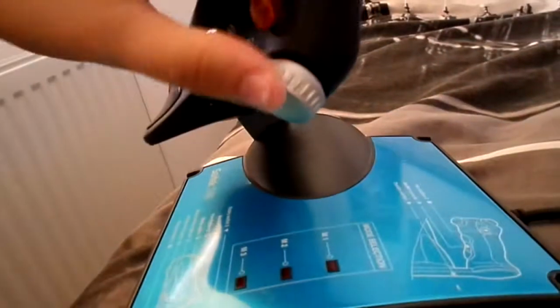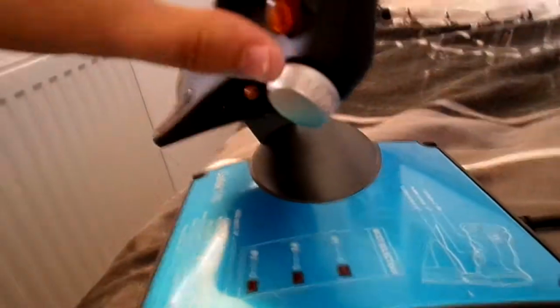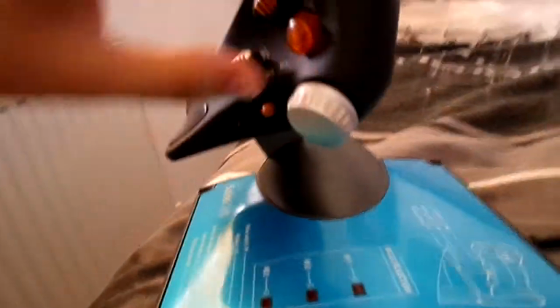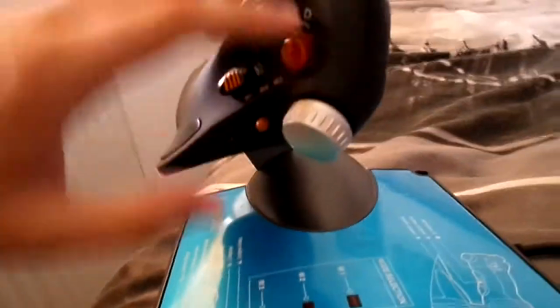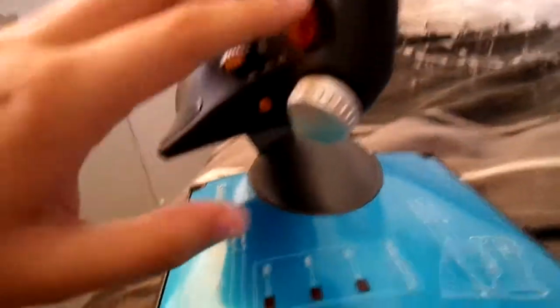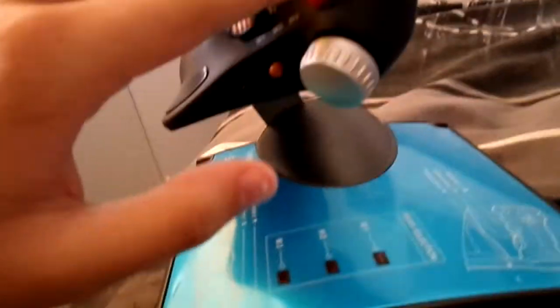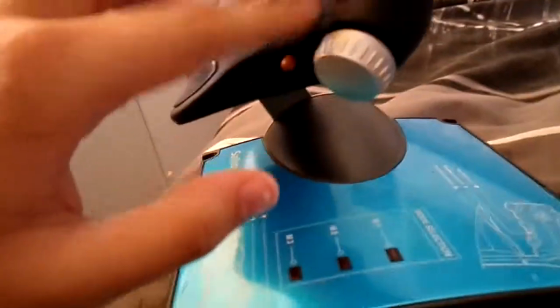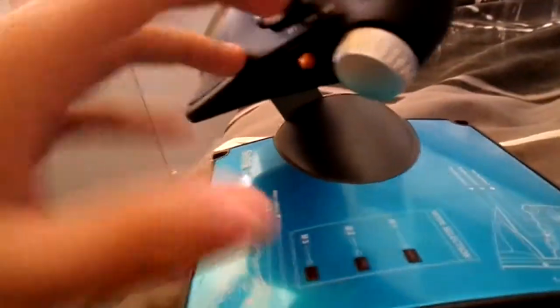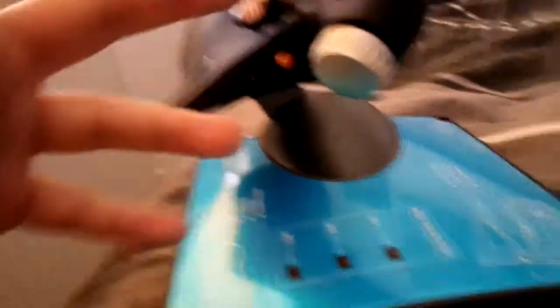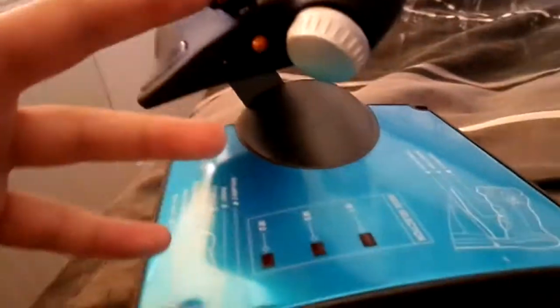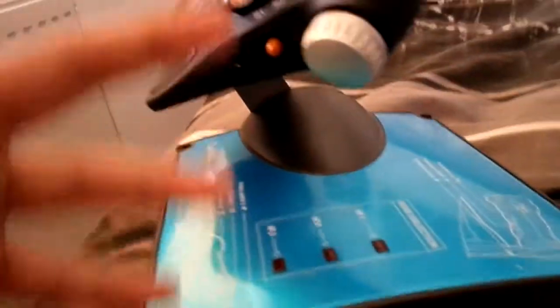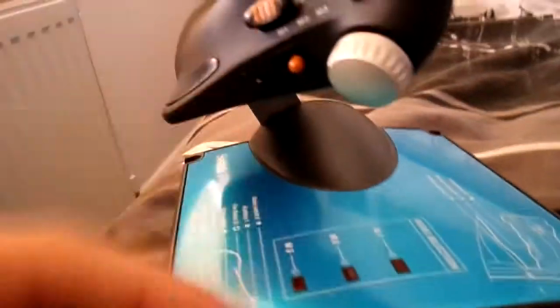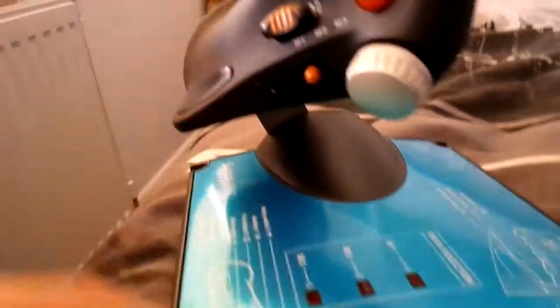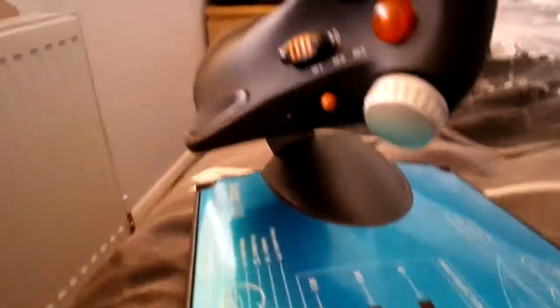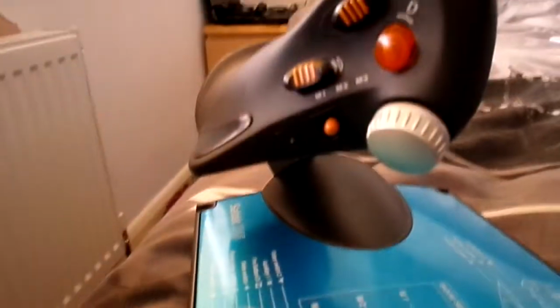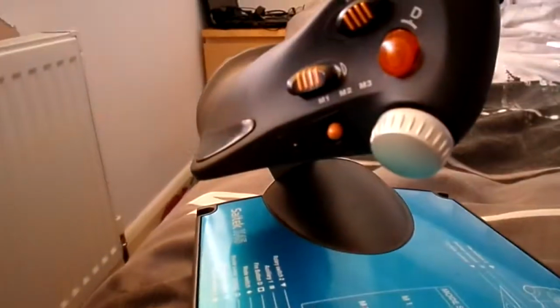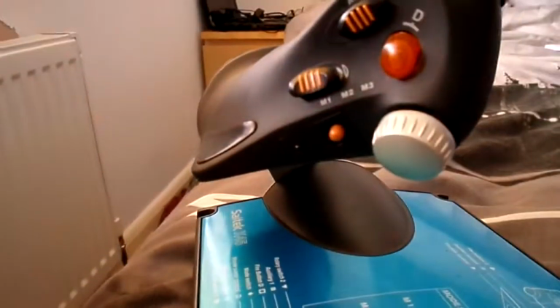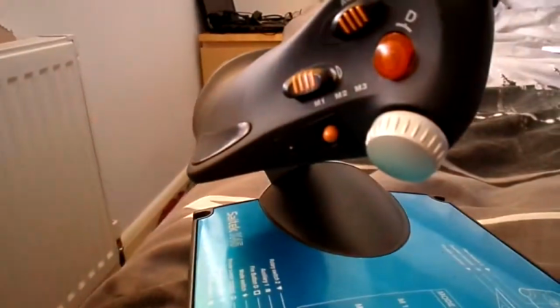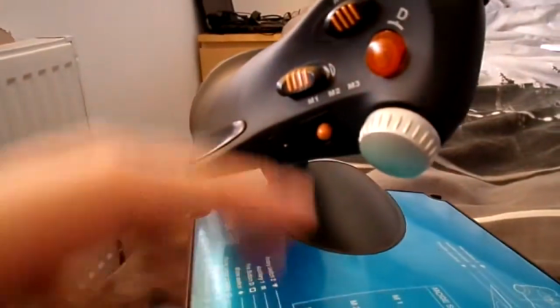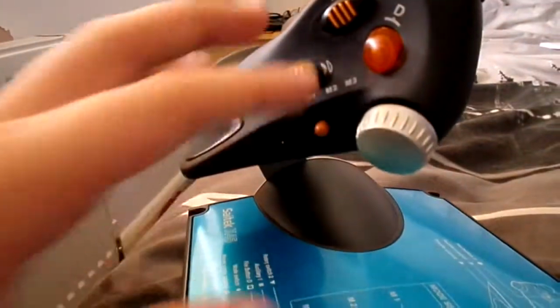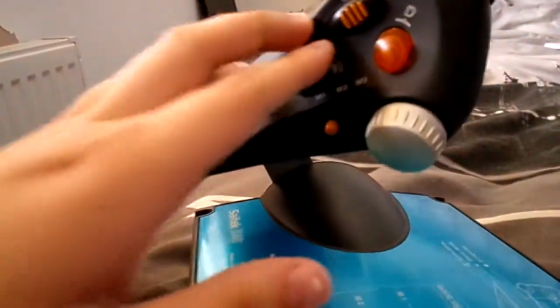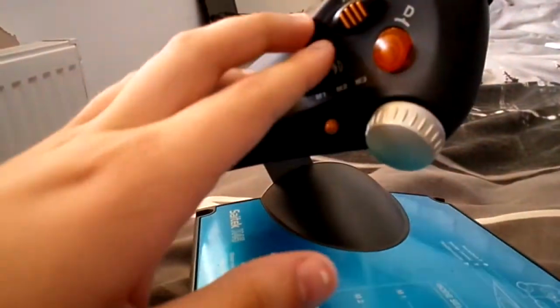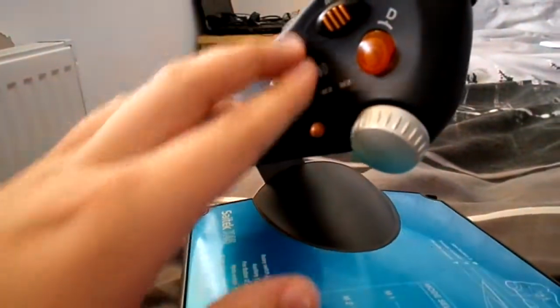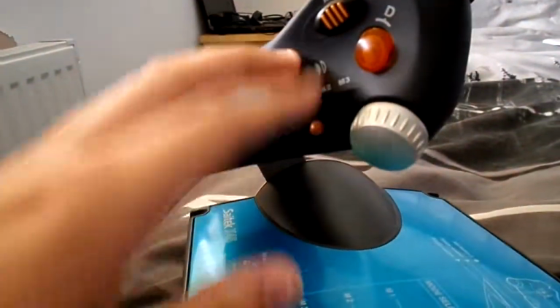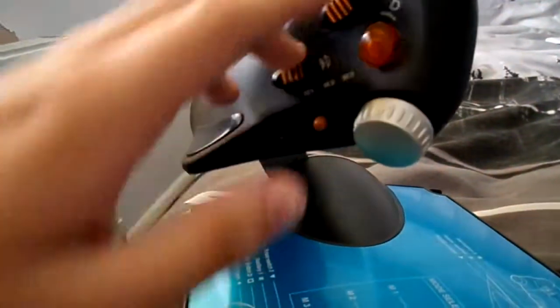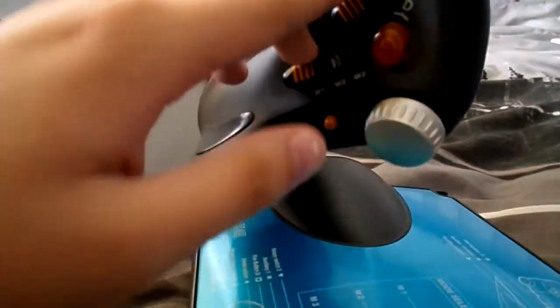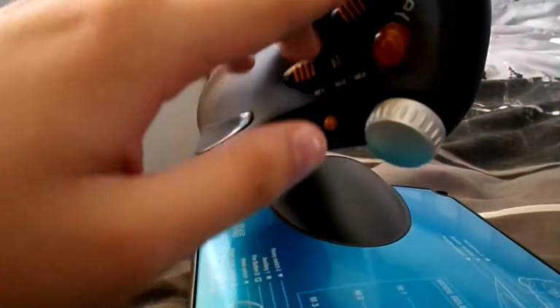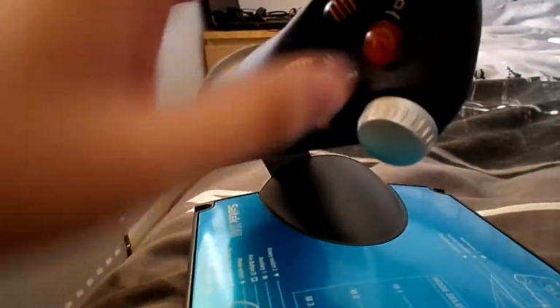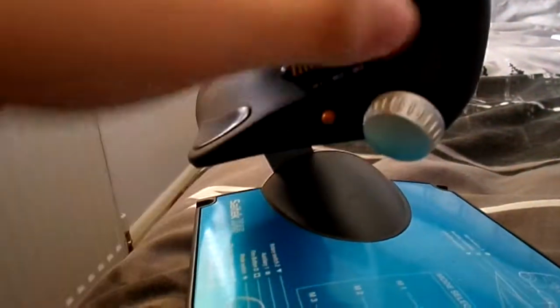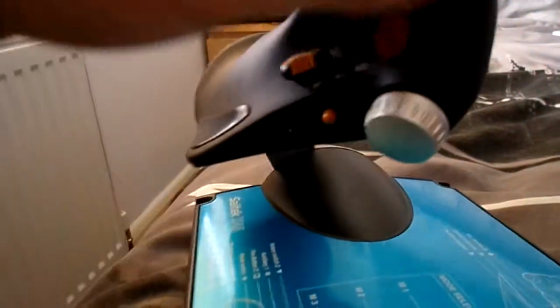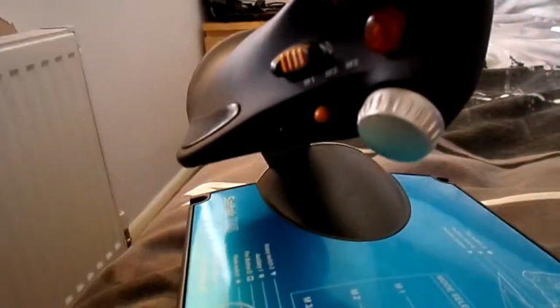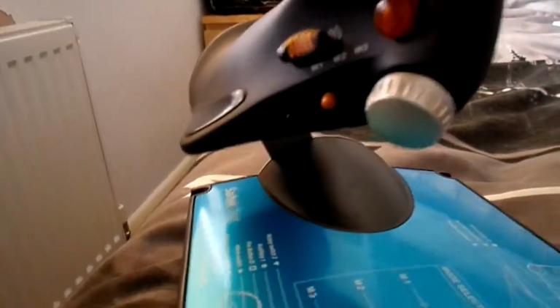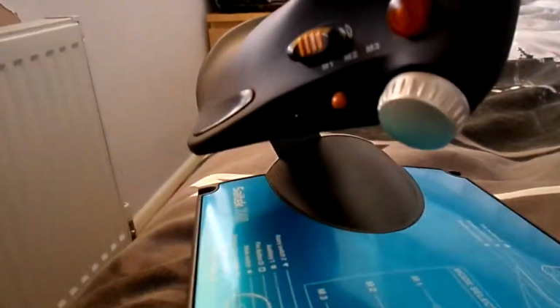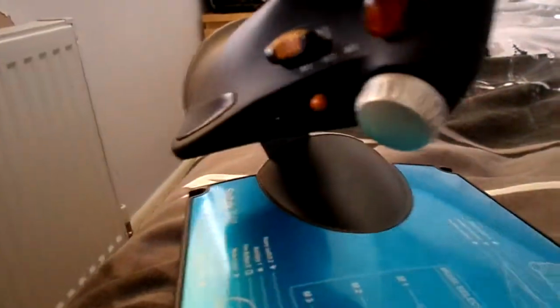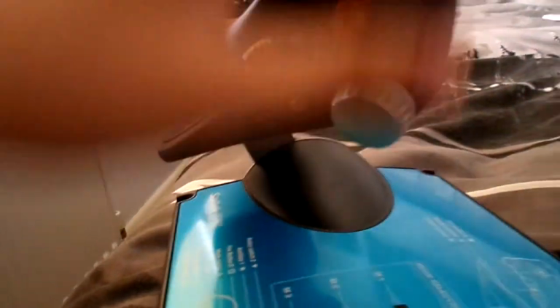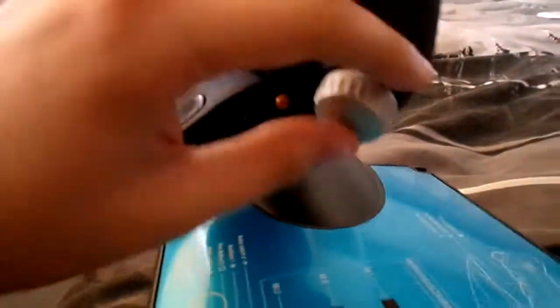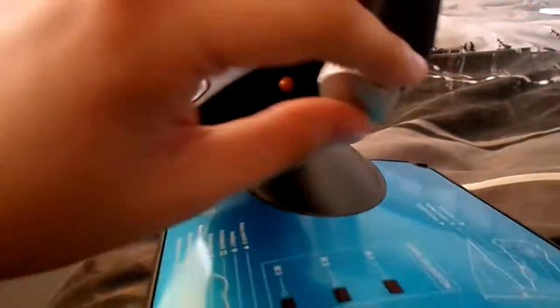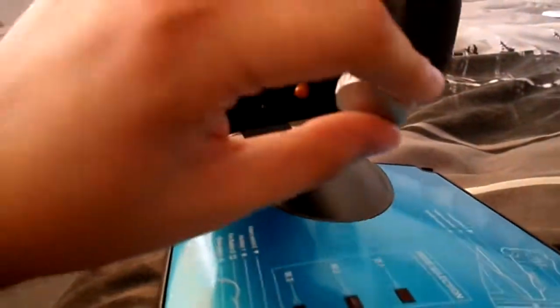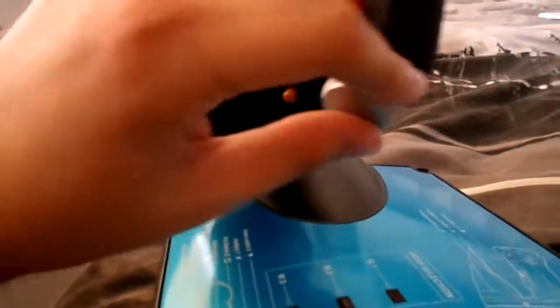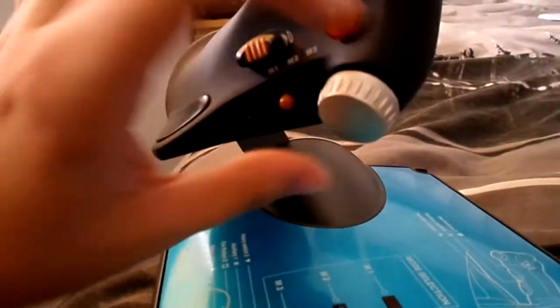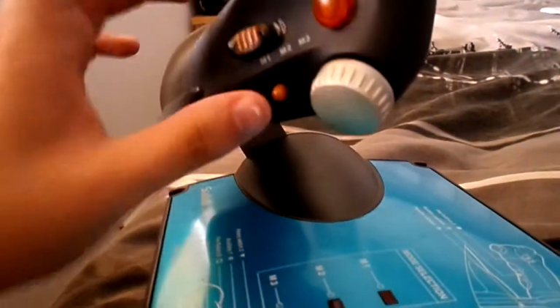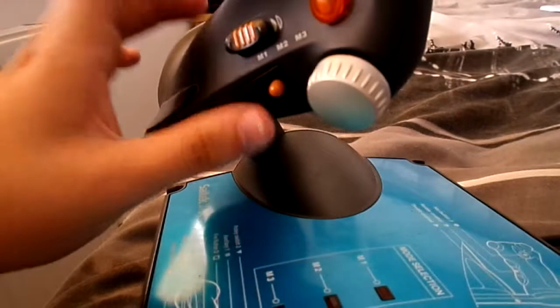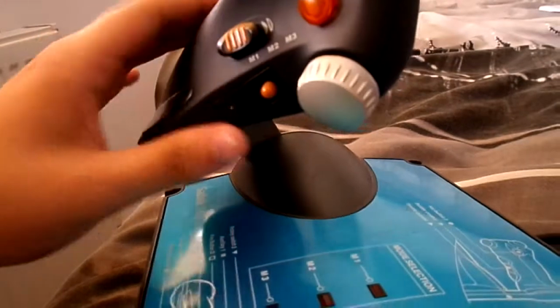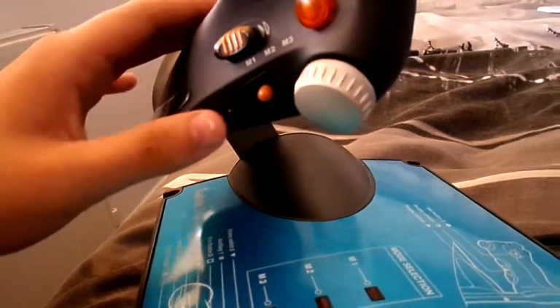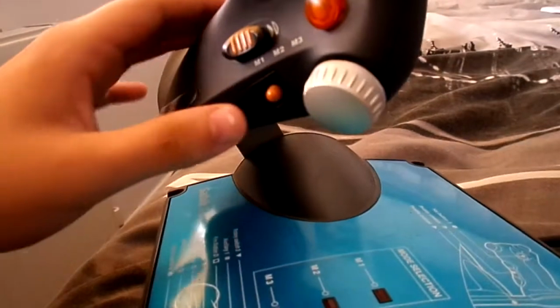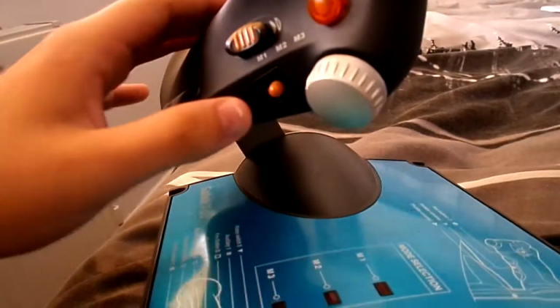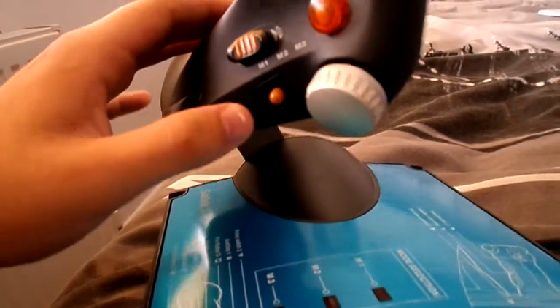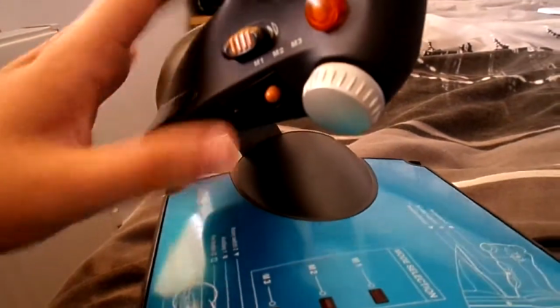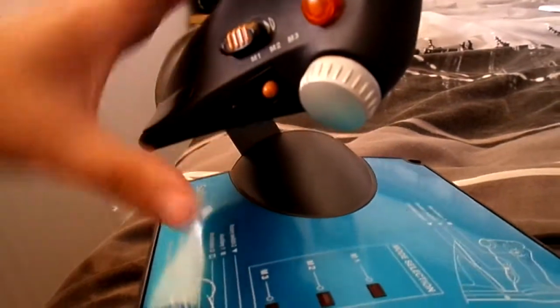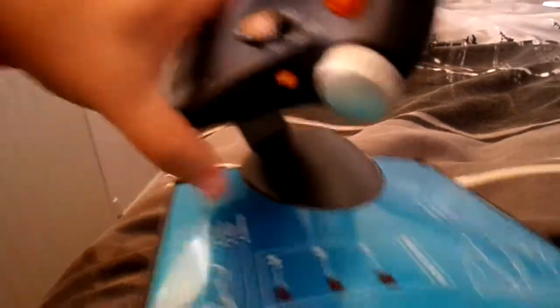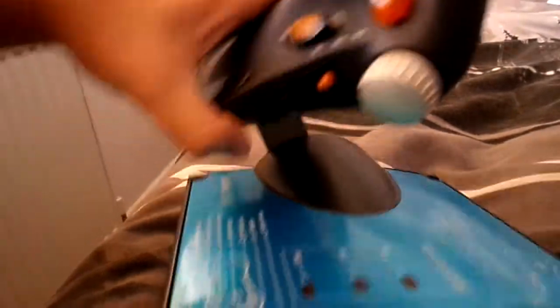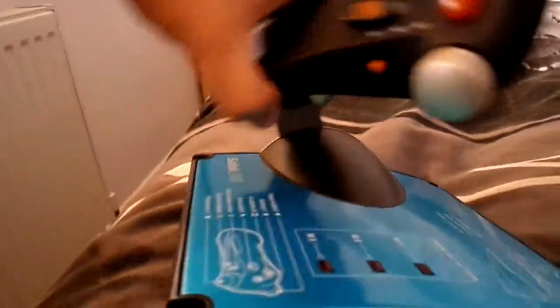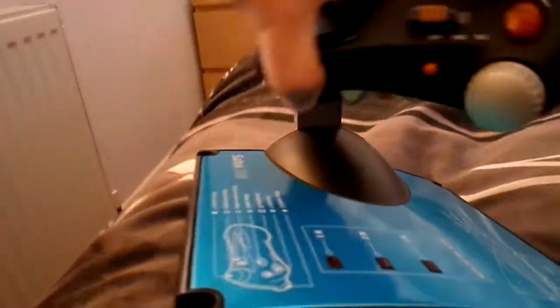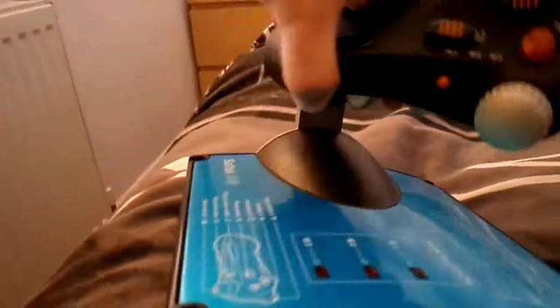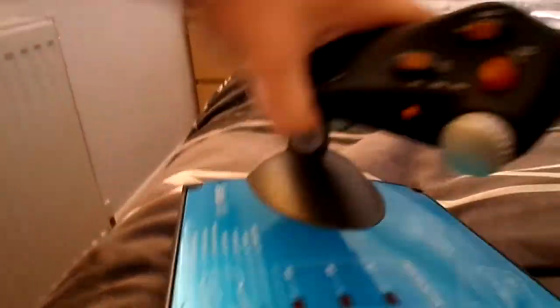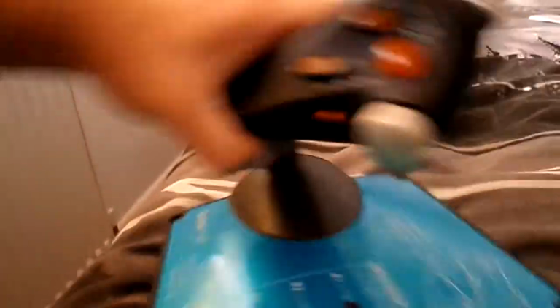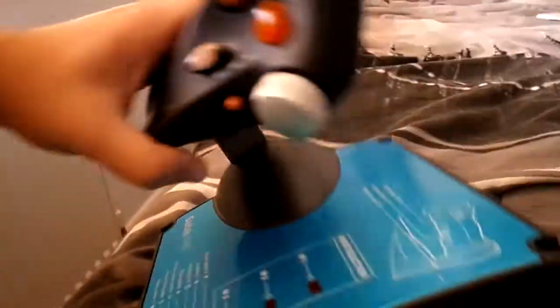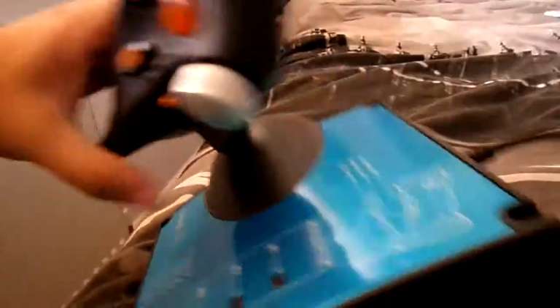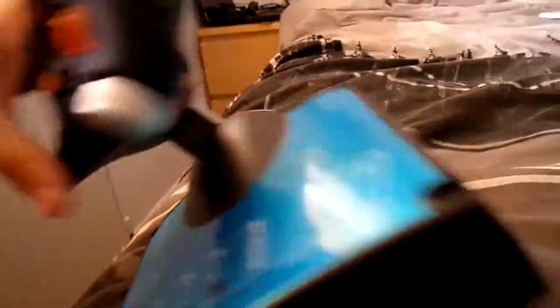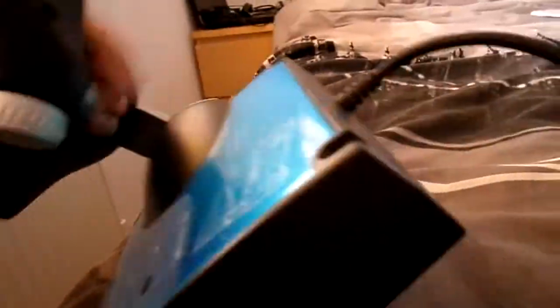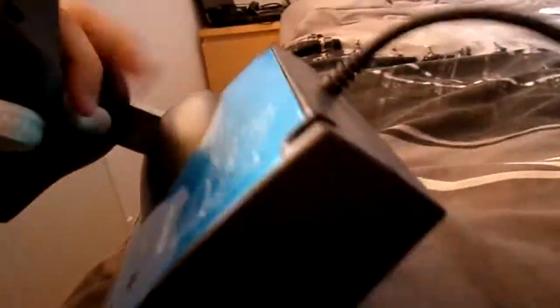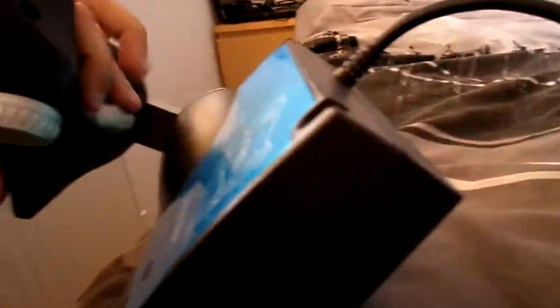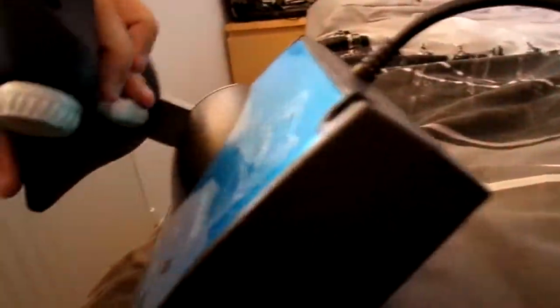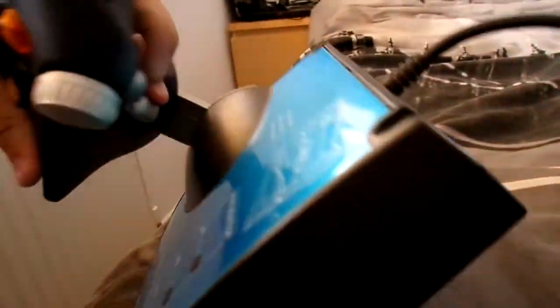The rest of the buttons I don't really use — honestly, I don't use these or anything like that. Just those two and then obviously the throttle and rudders.